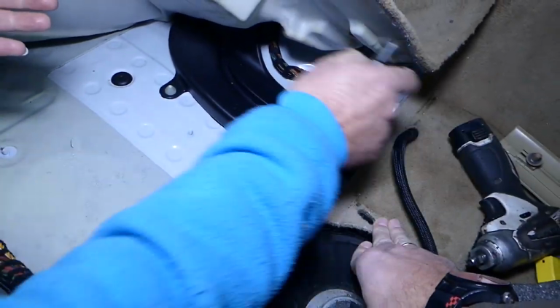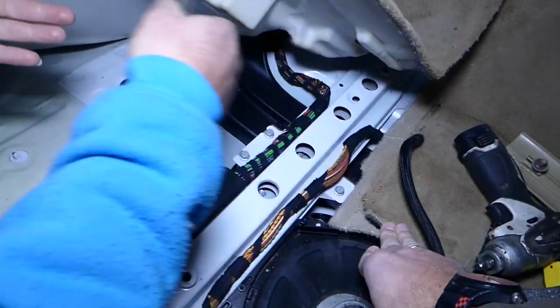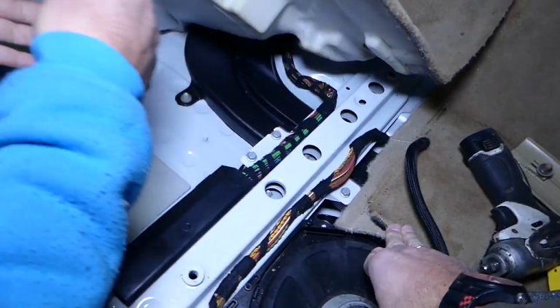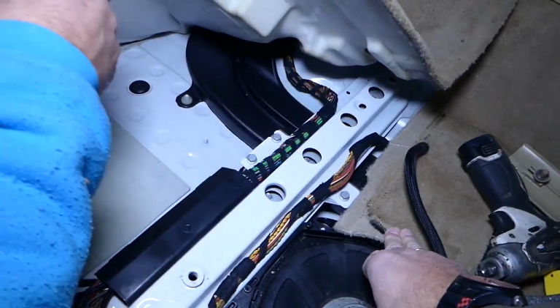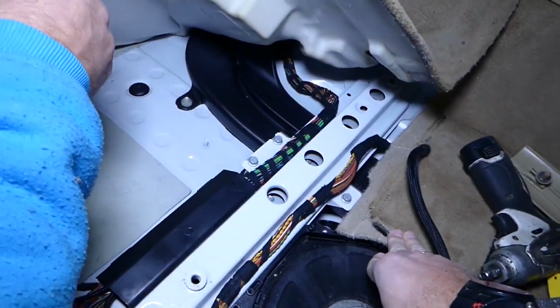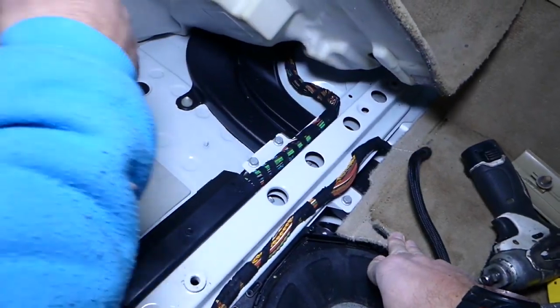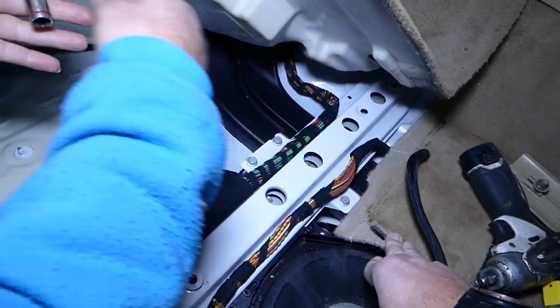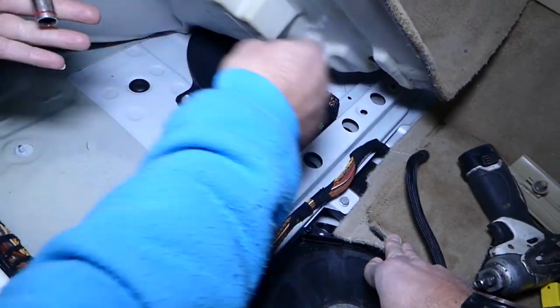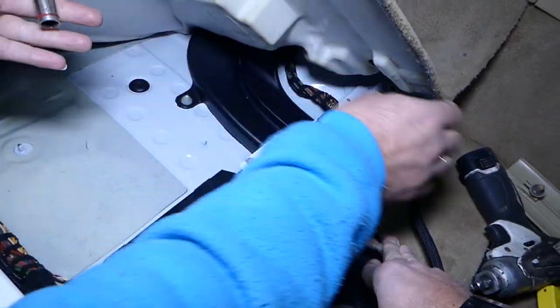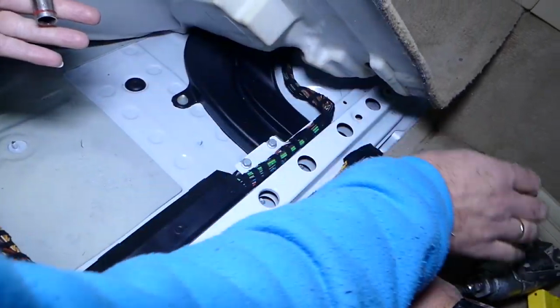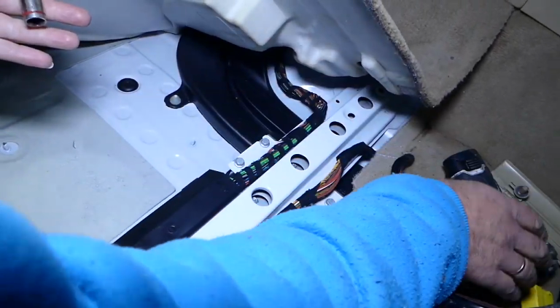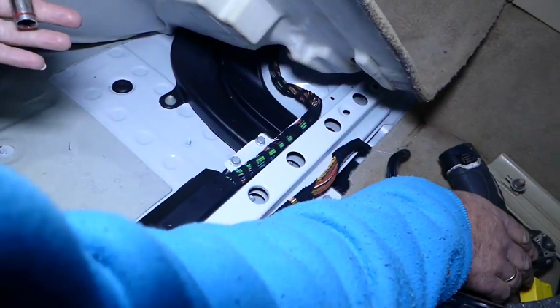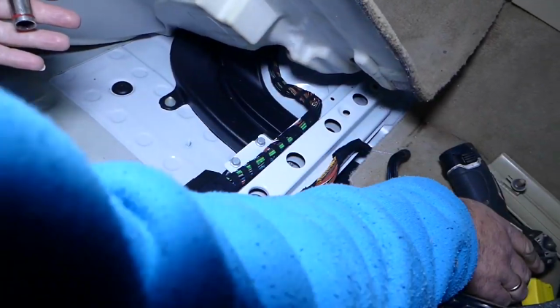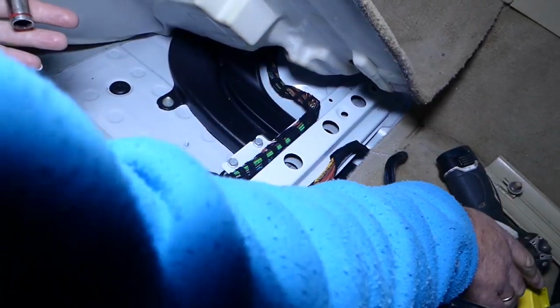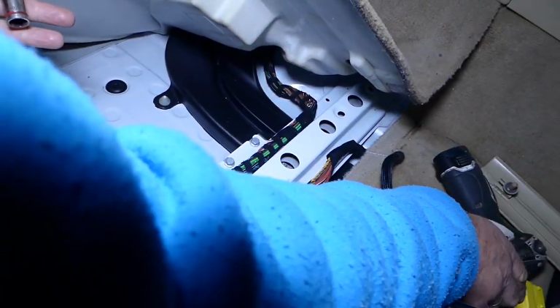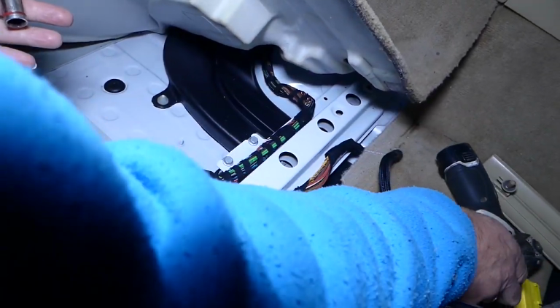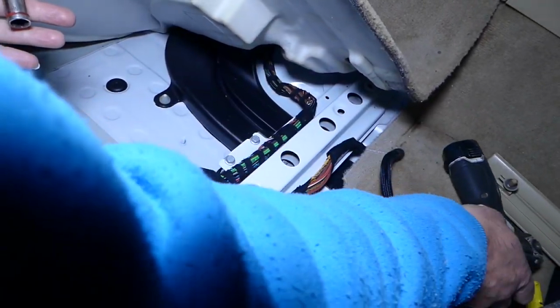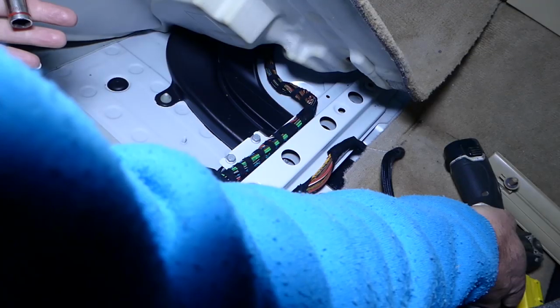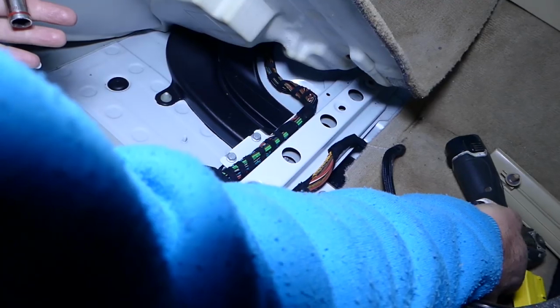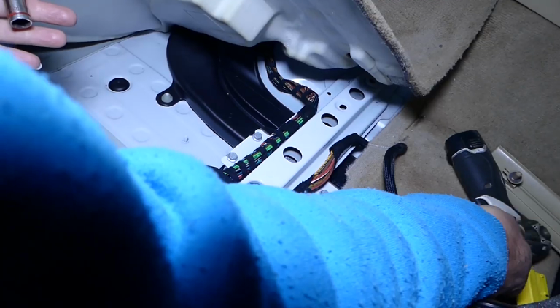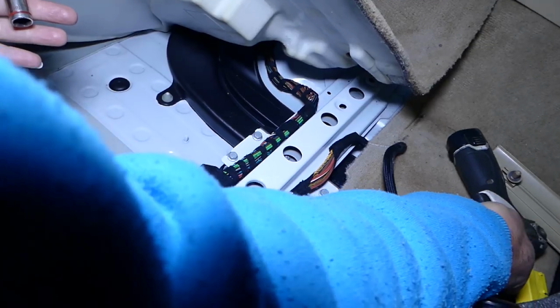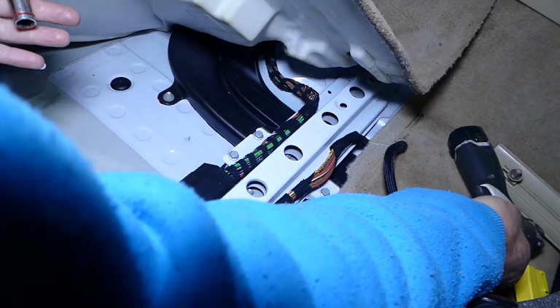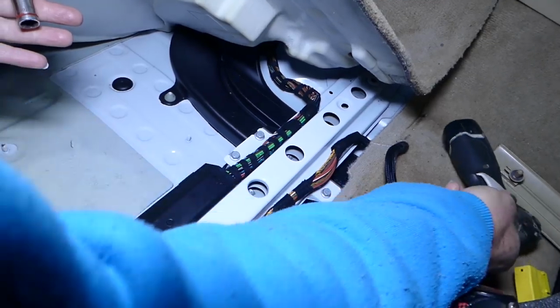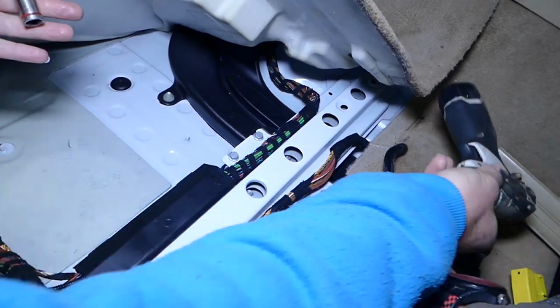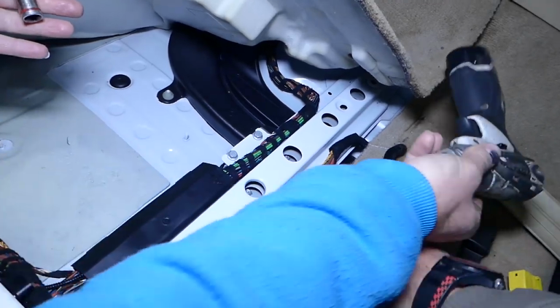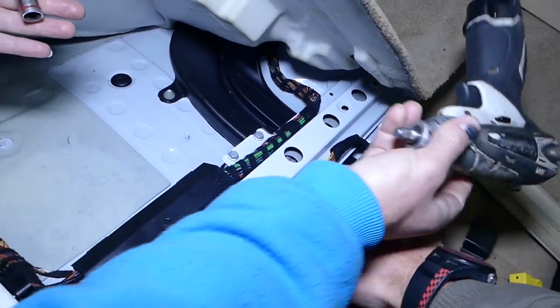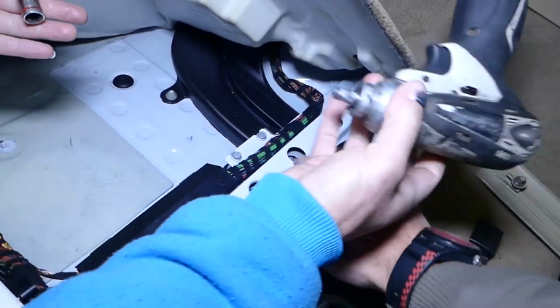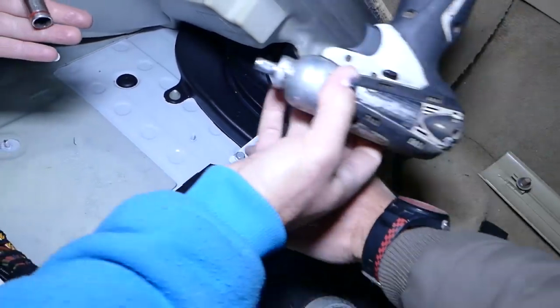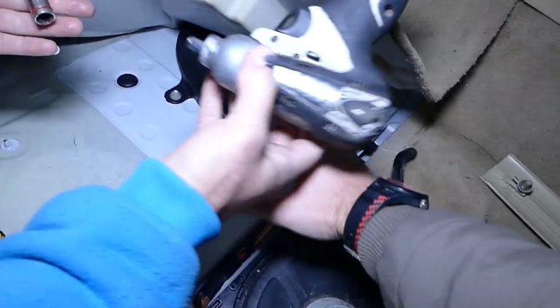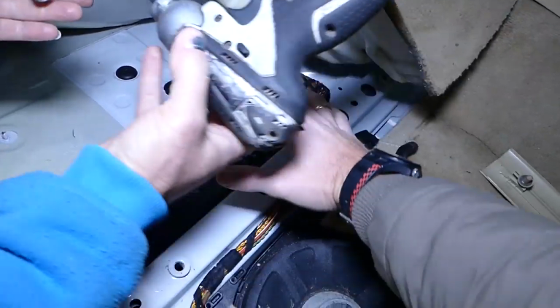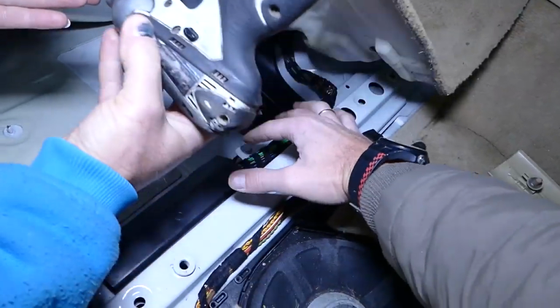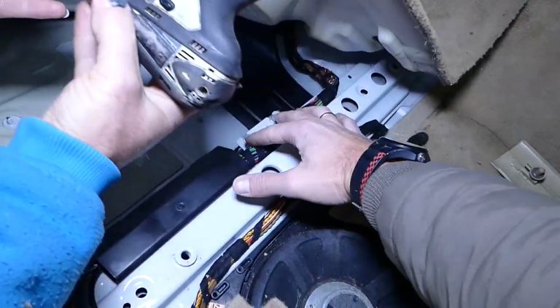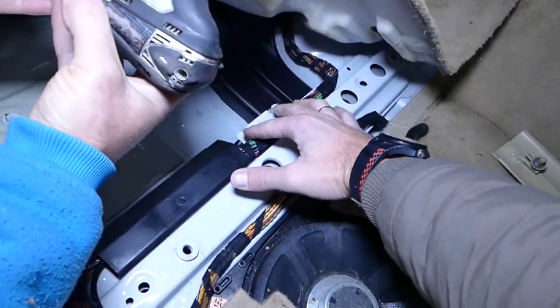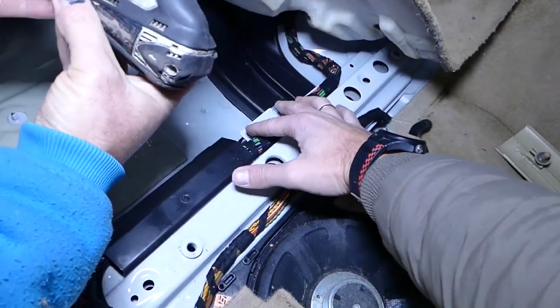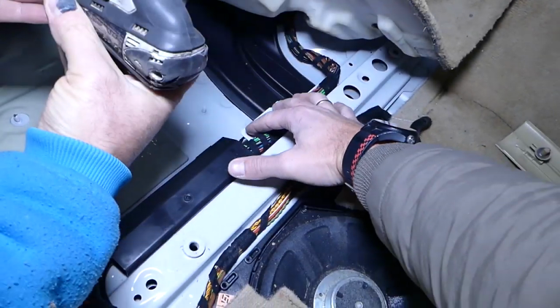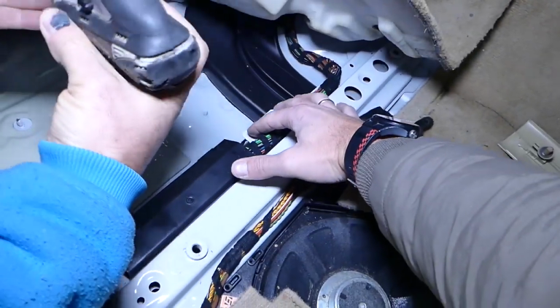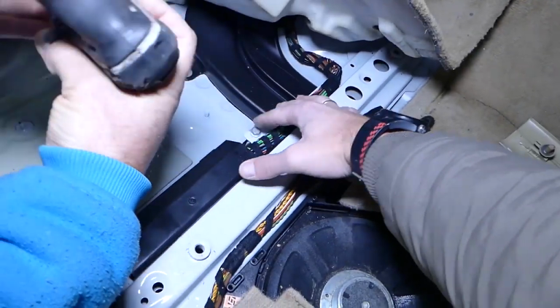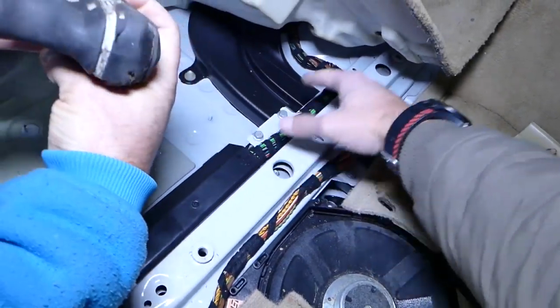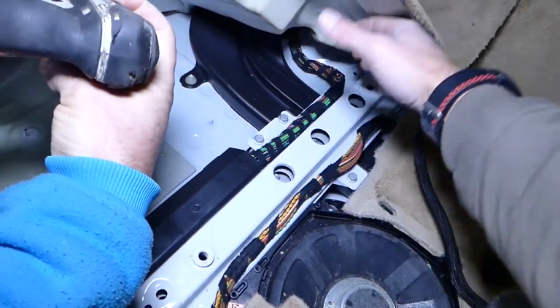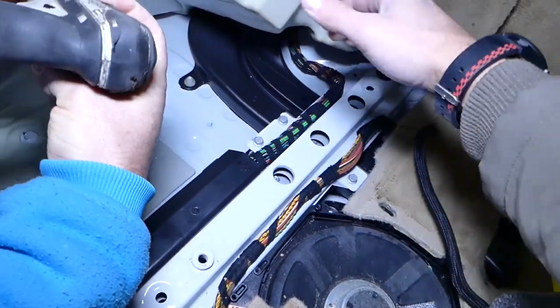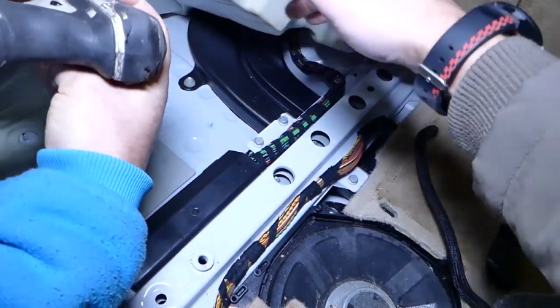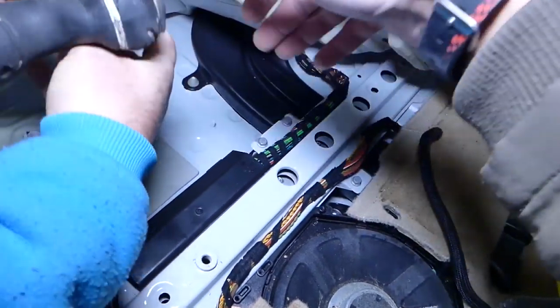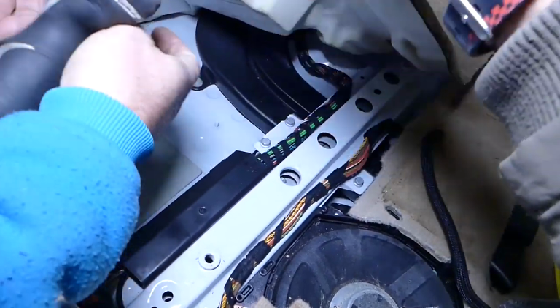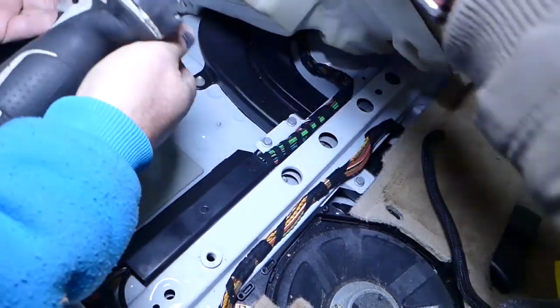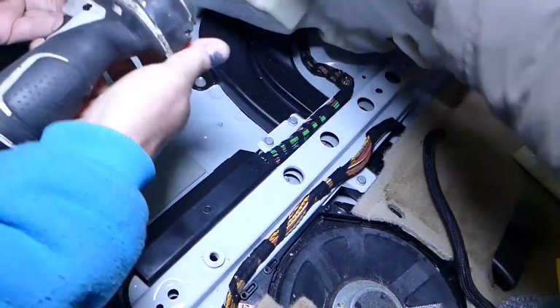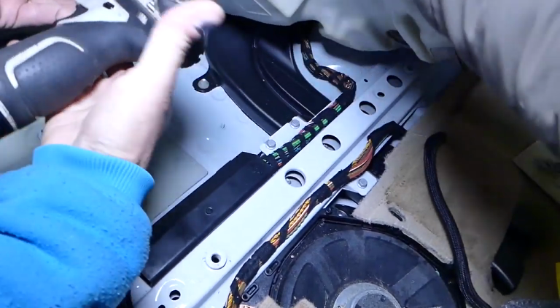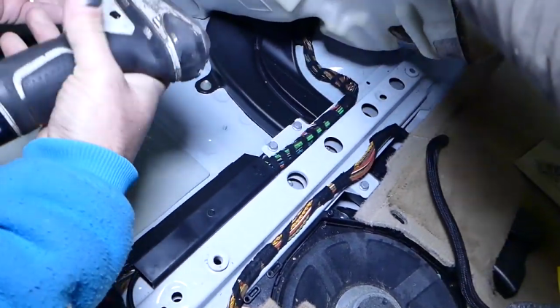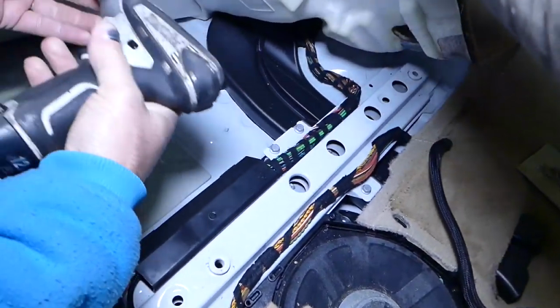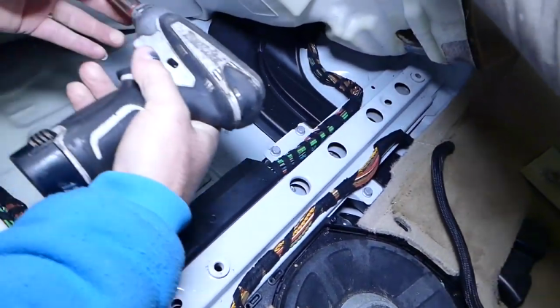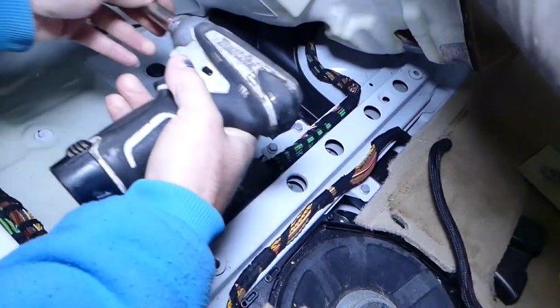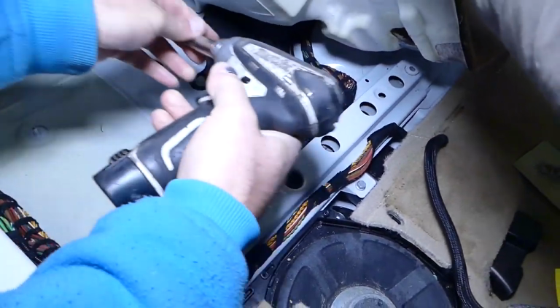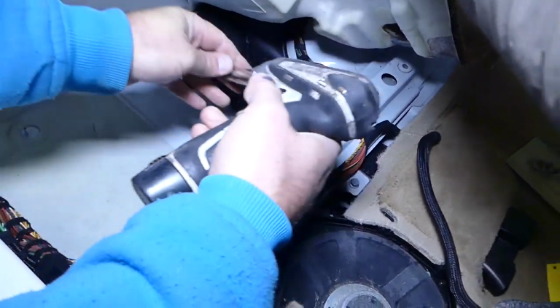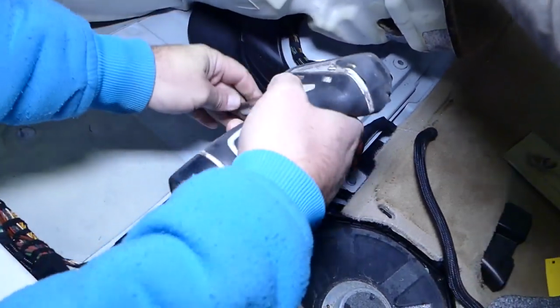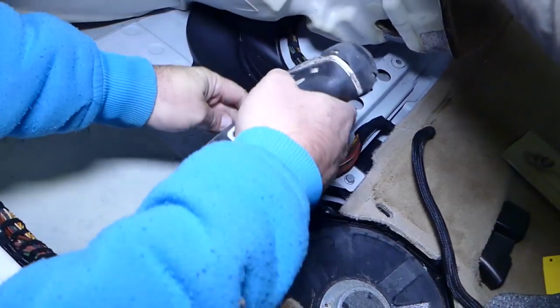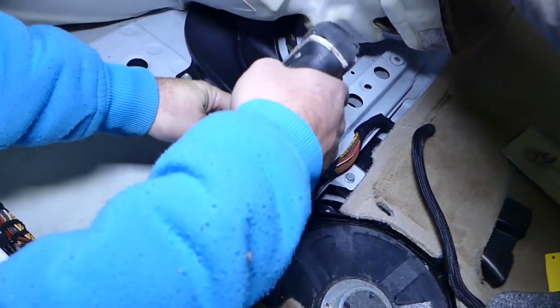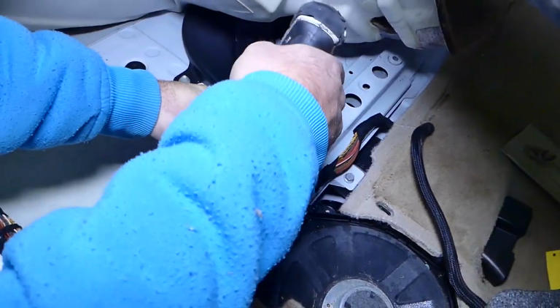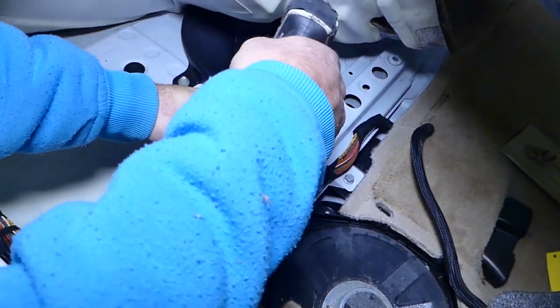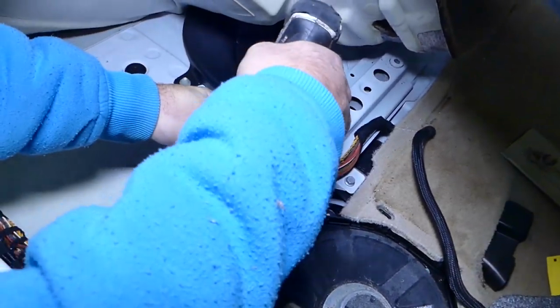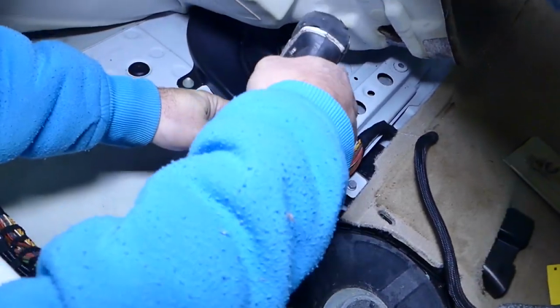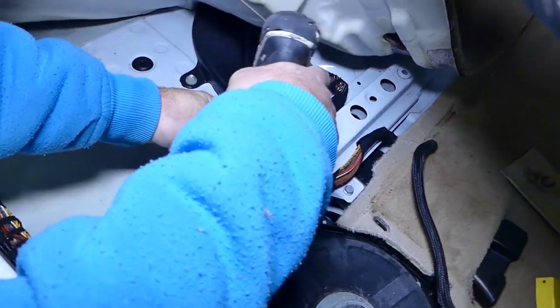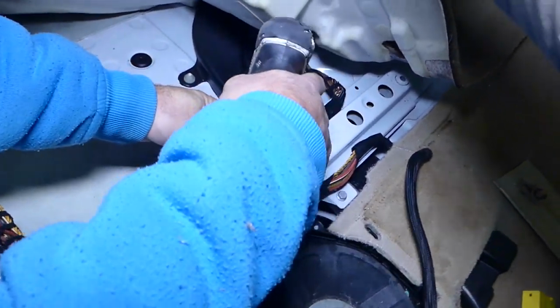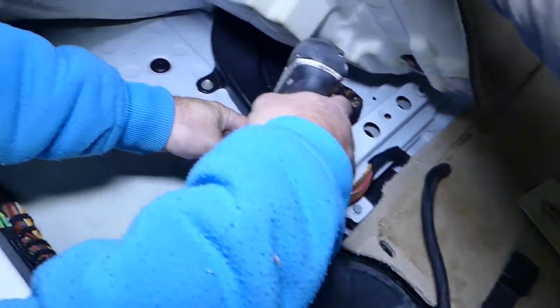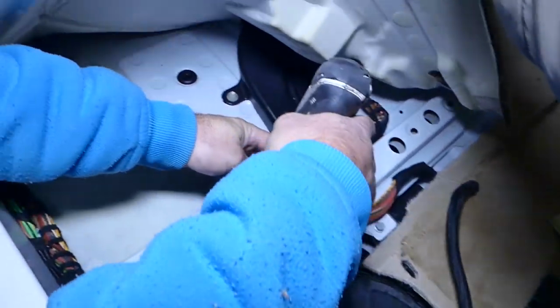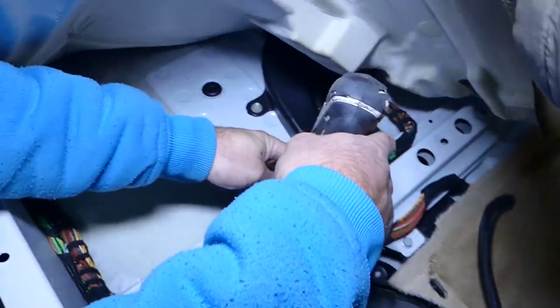Now we can get to the DSC traction control YAW sensor right here — two nuts with a 10 millimeter socket.